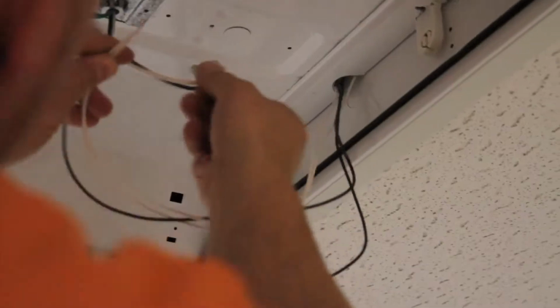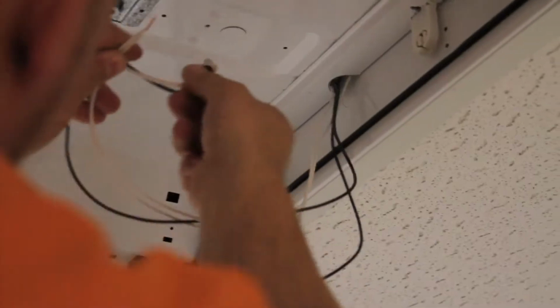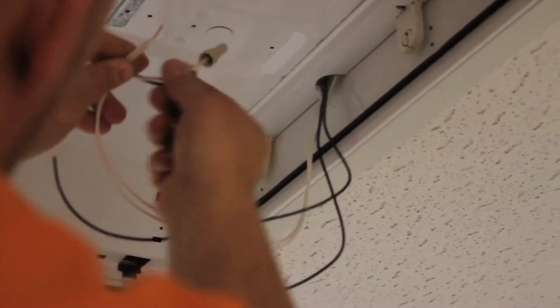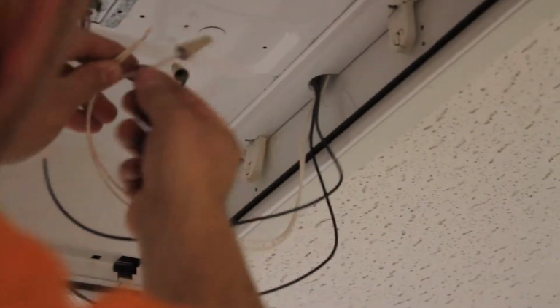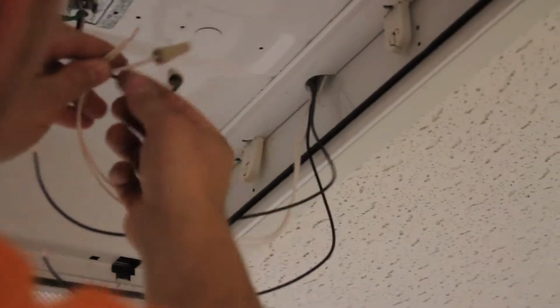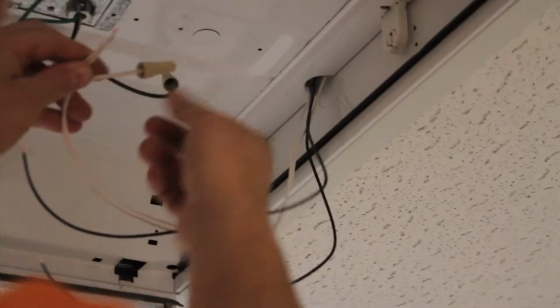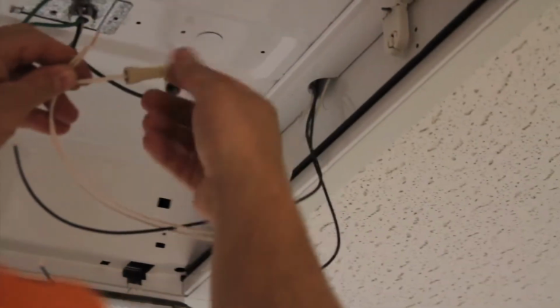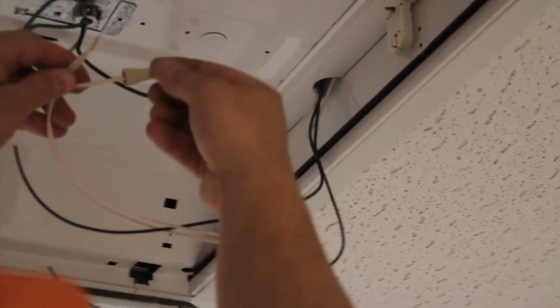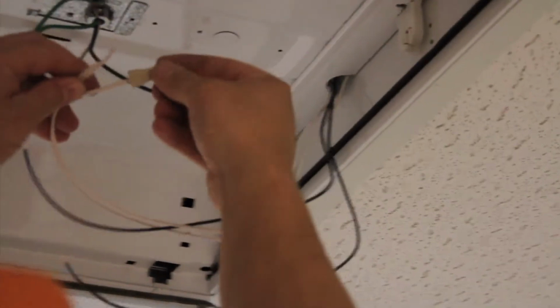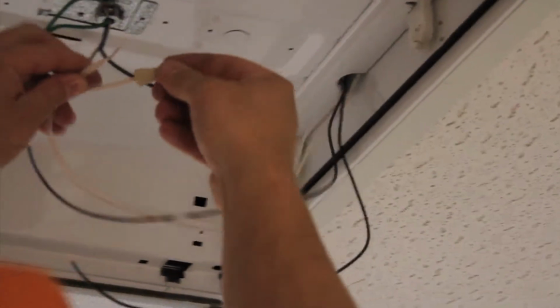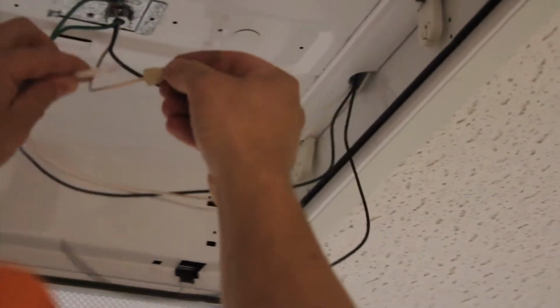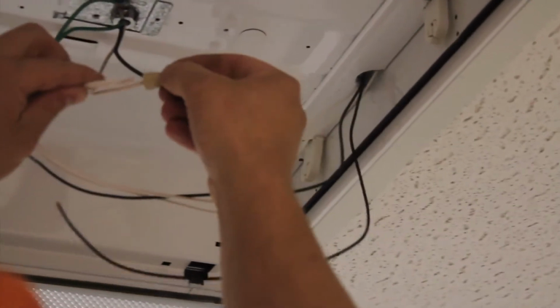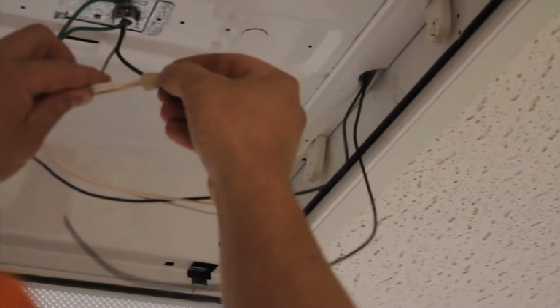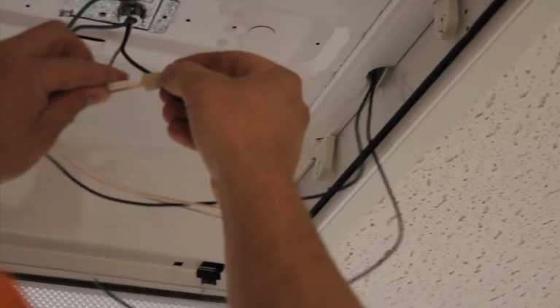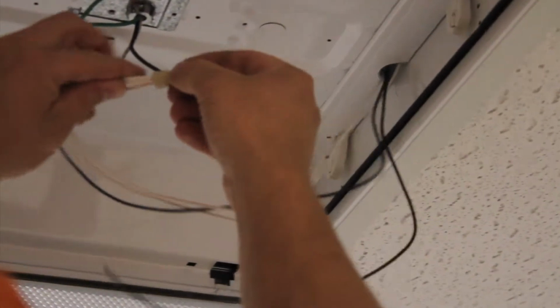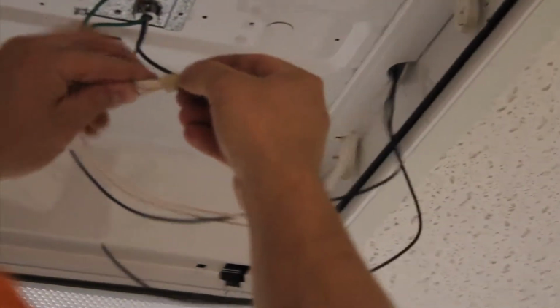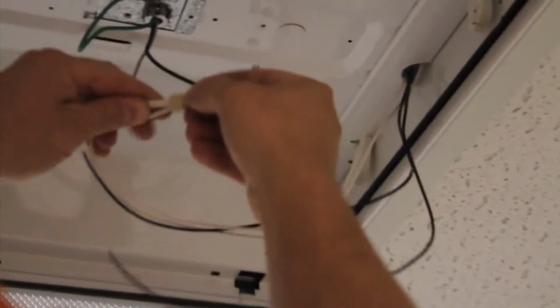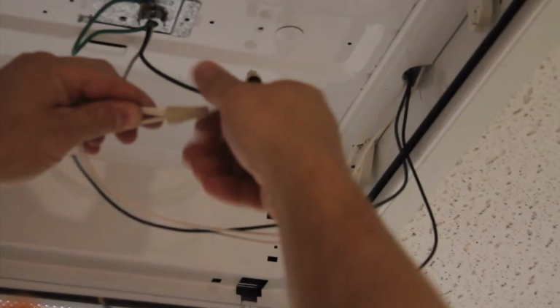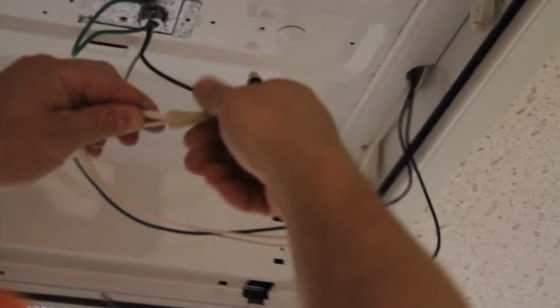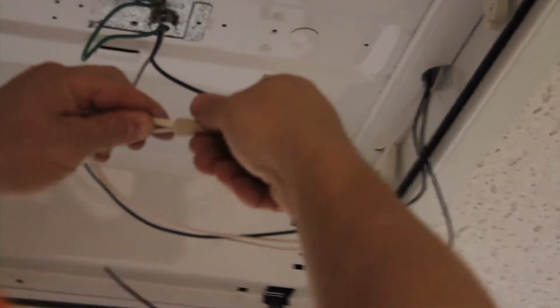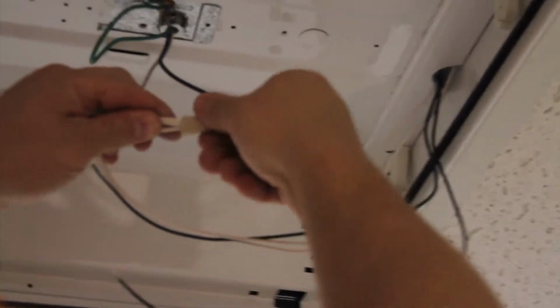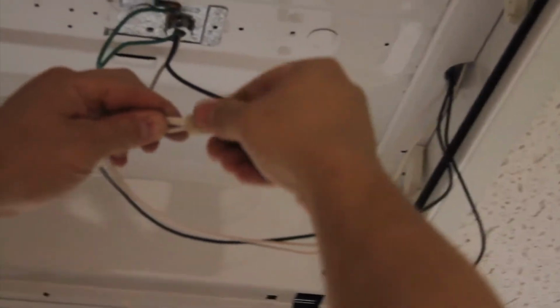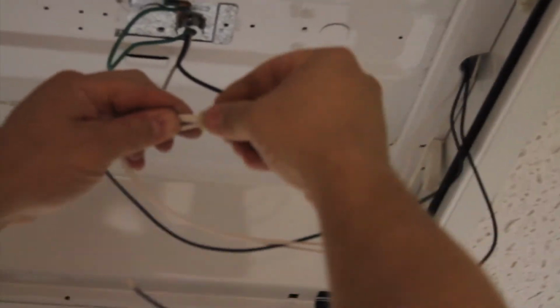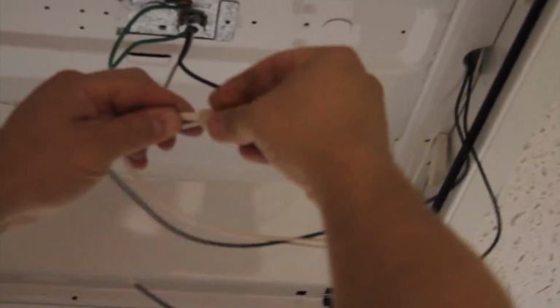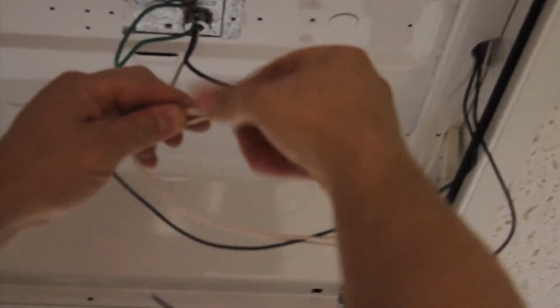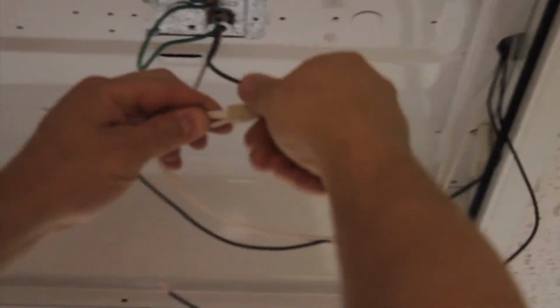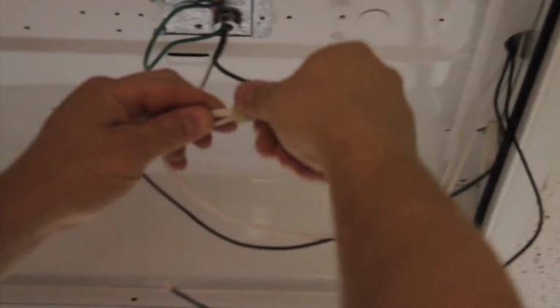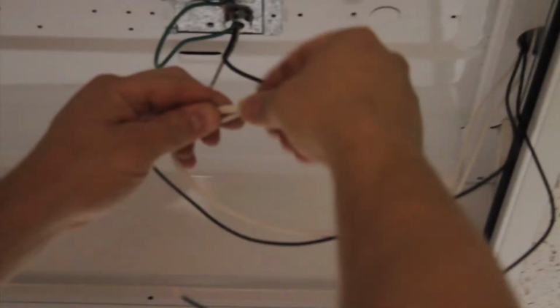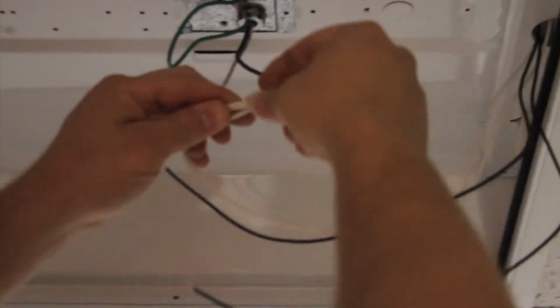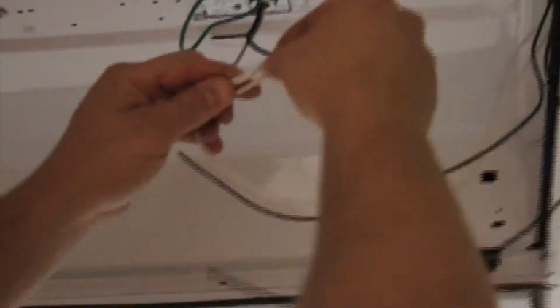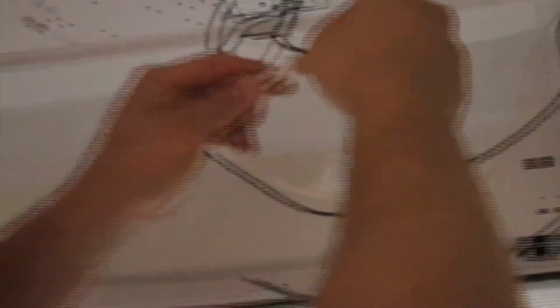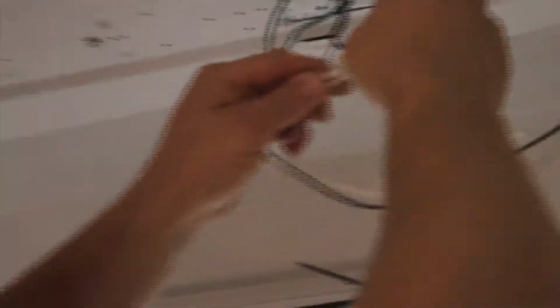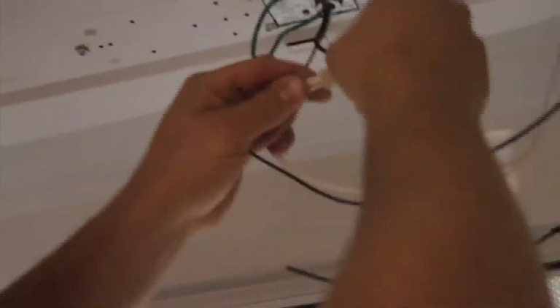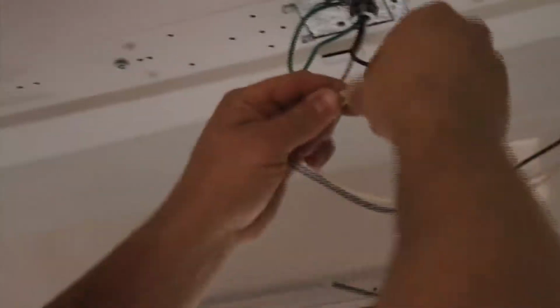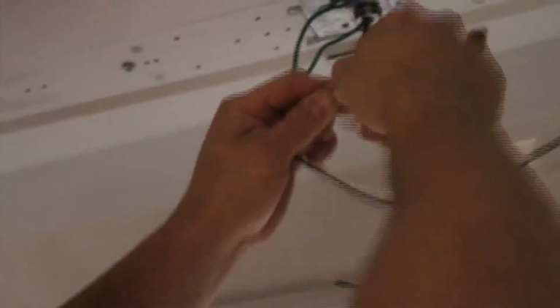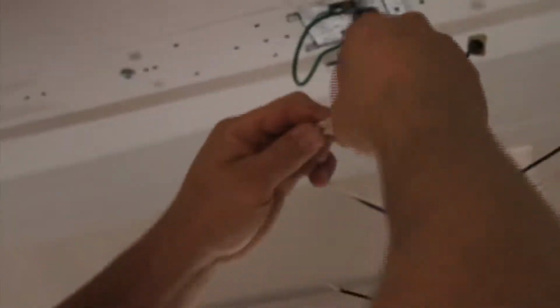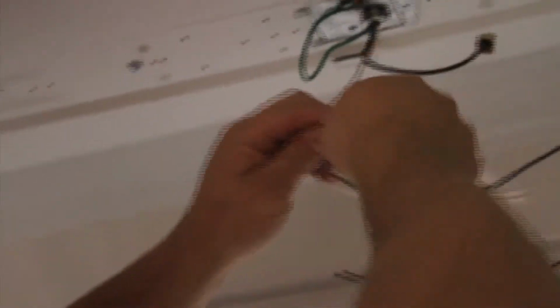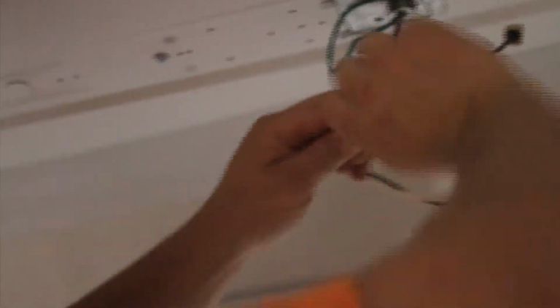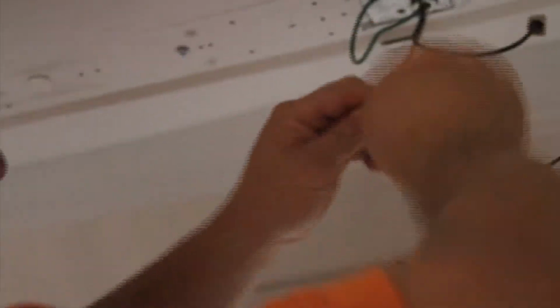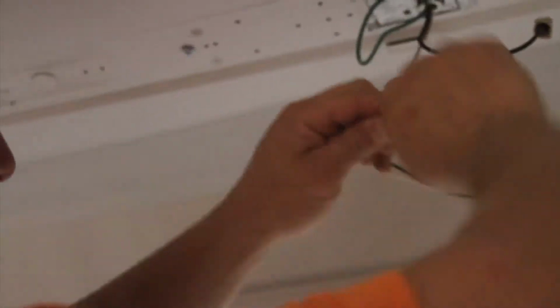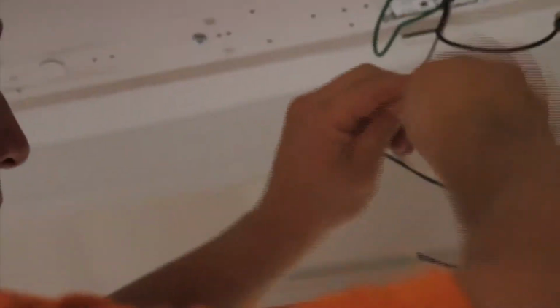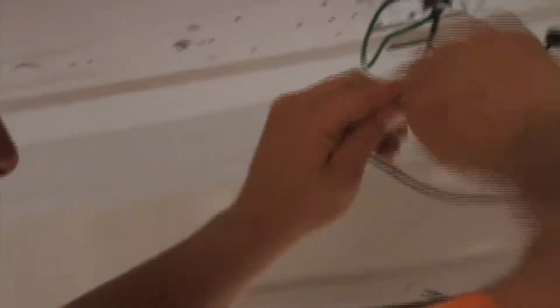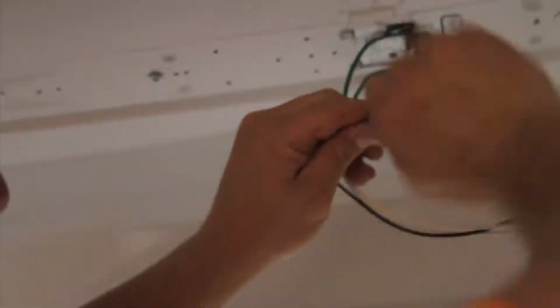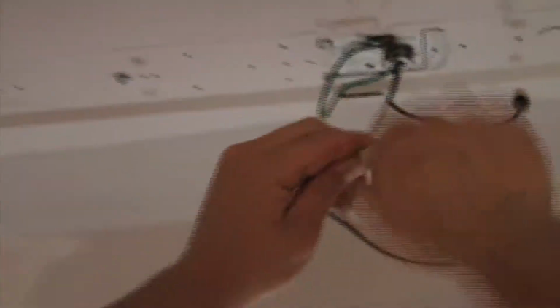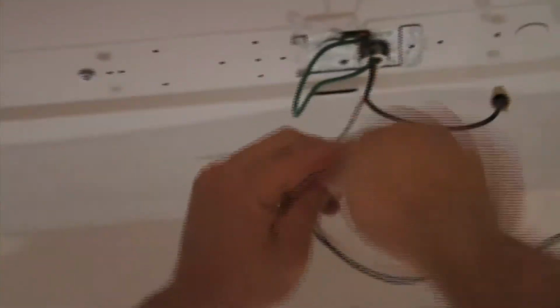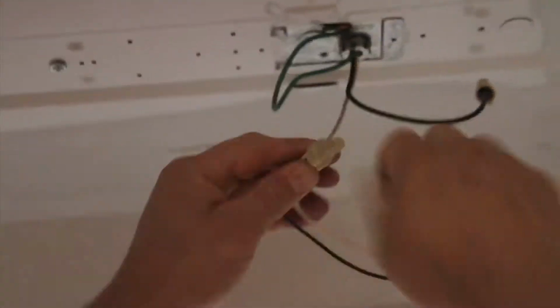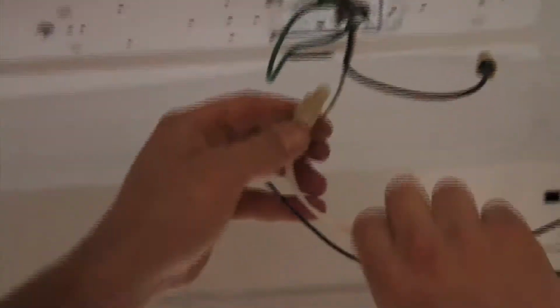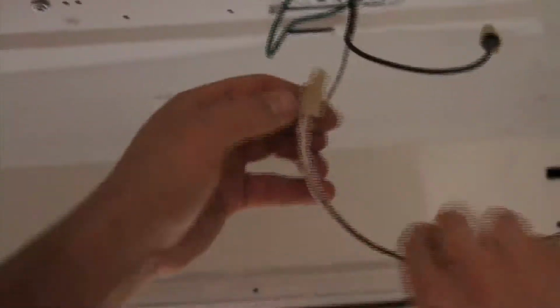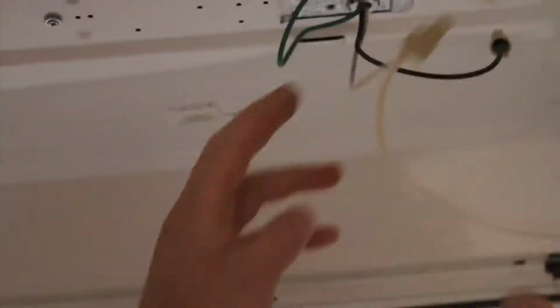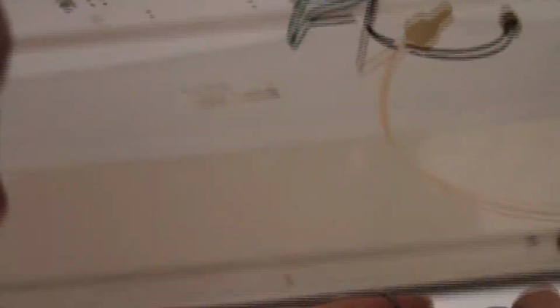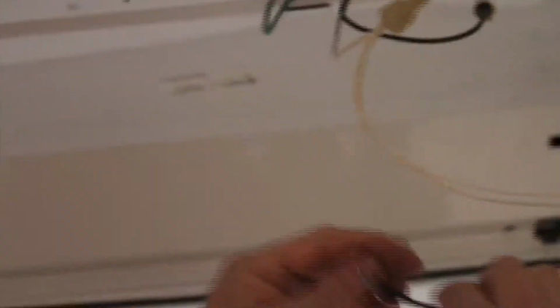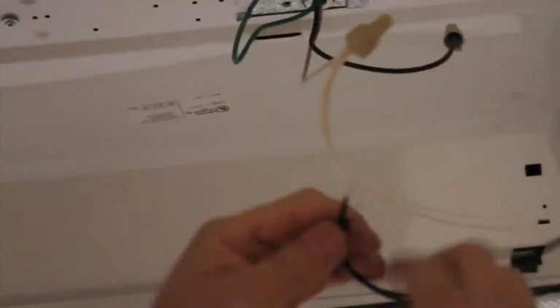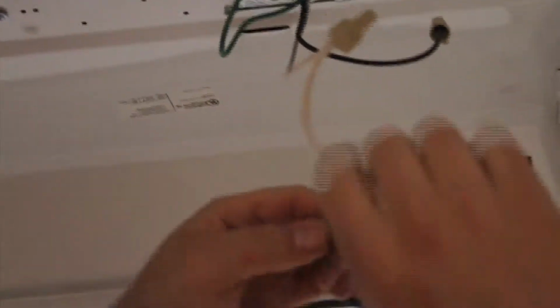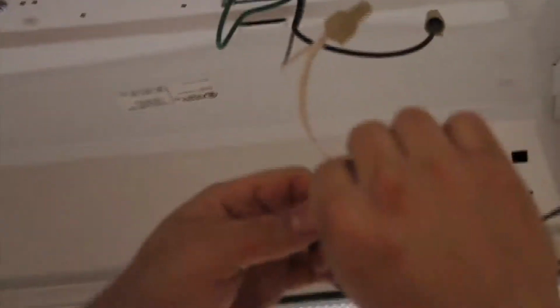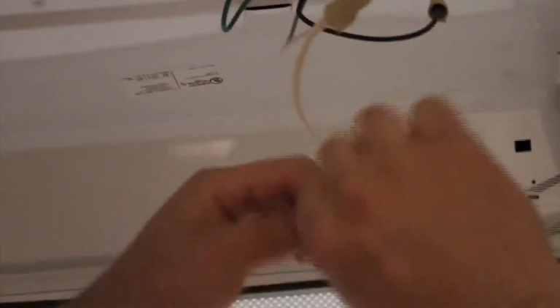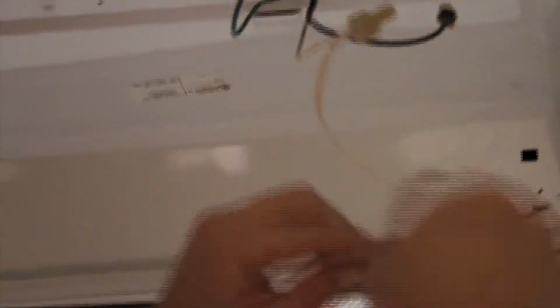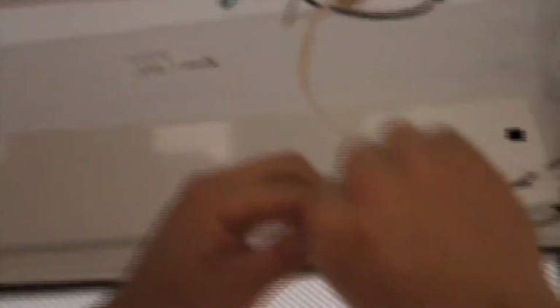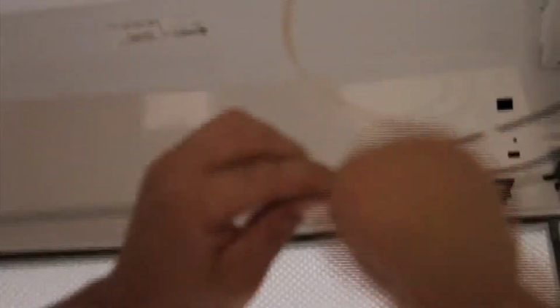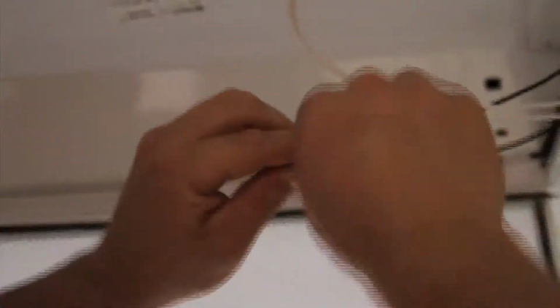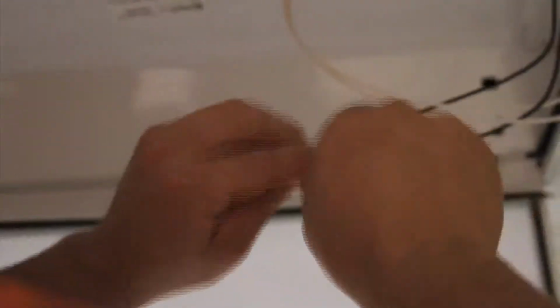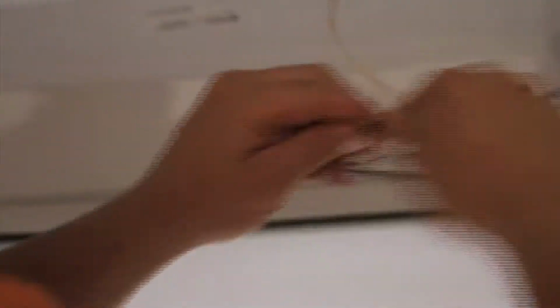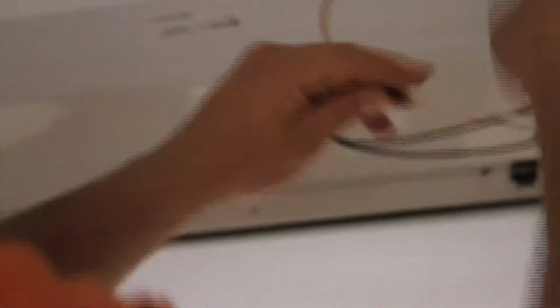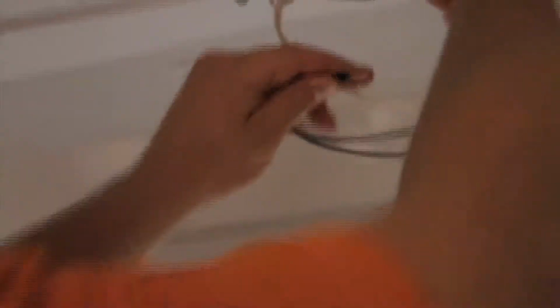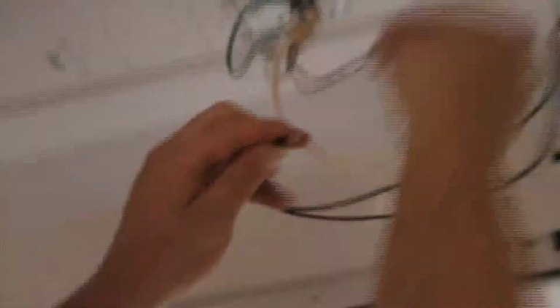Using the two wires from only one end, we connect one to neutral and one to hot. The lamp holders must be unshunted.